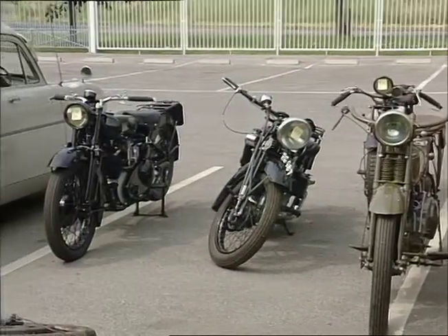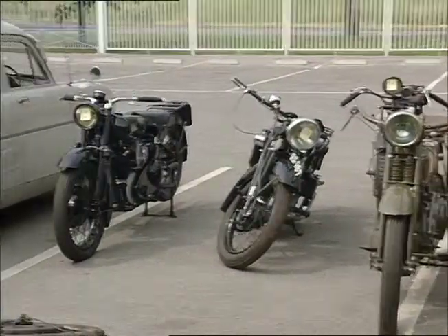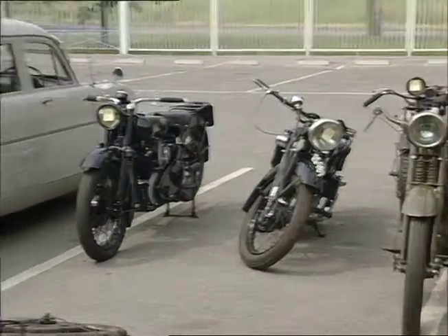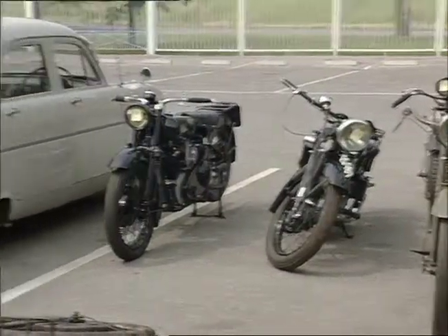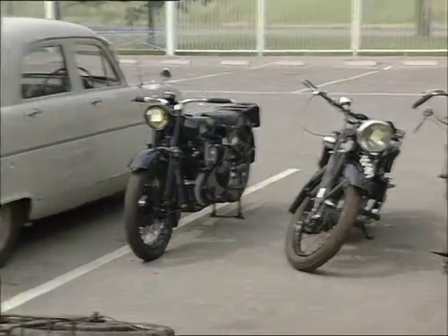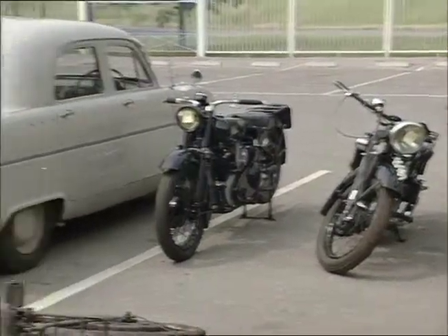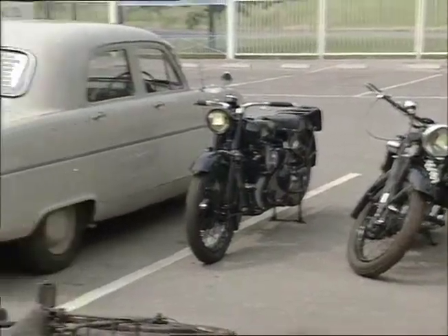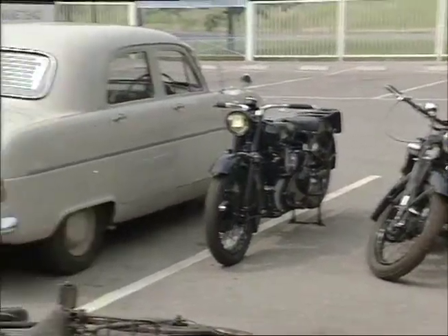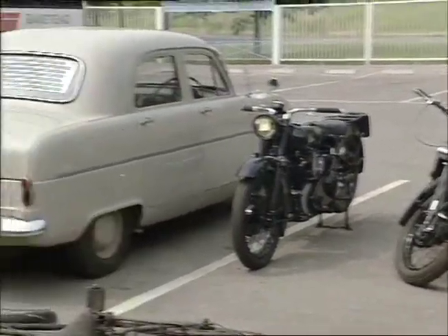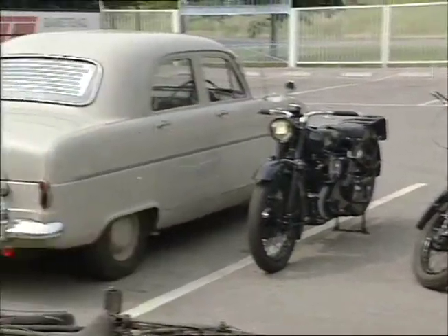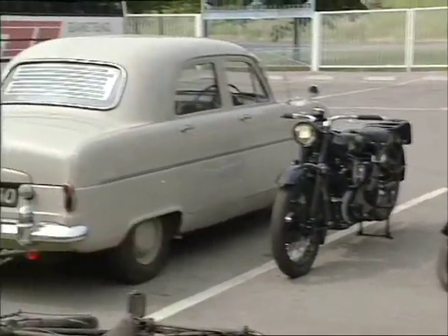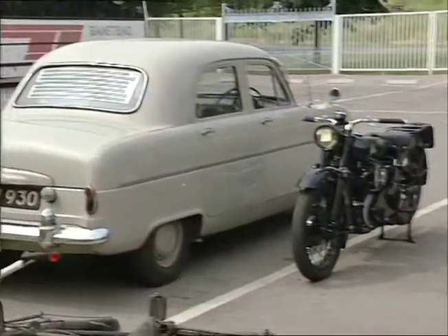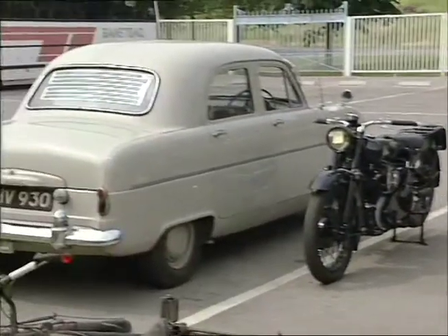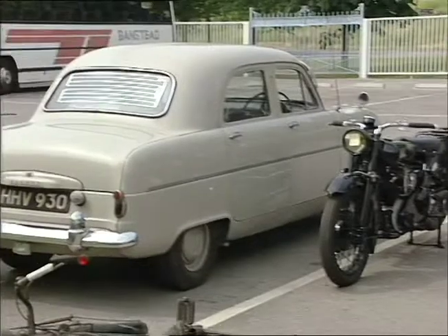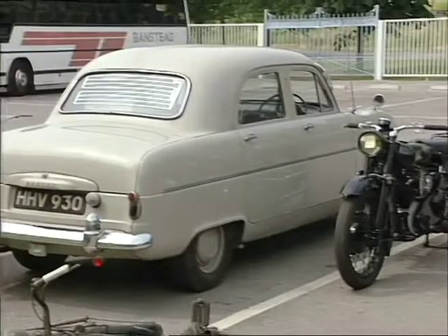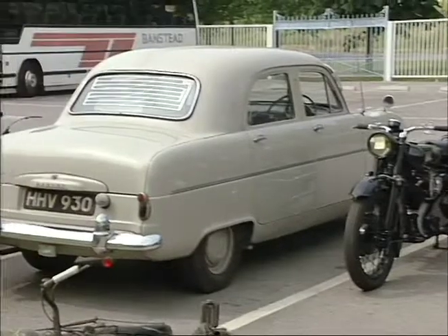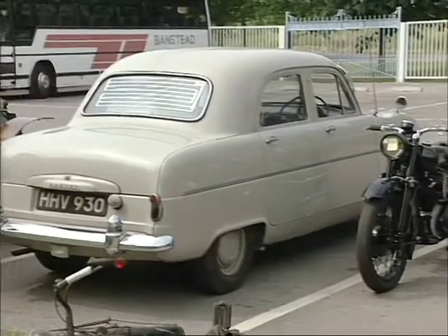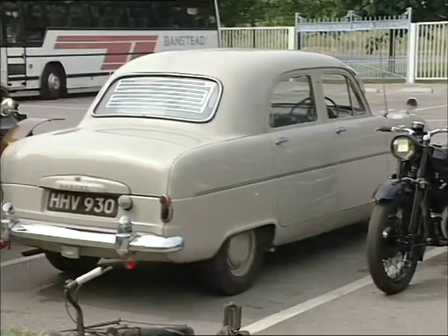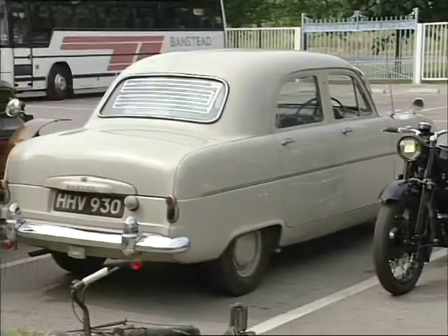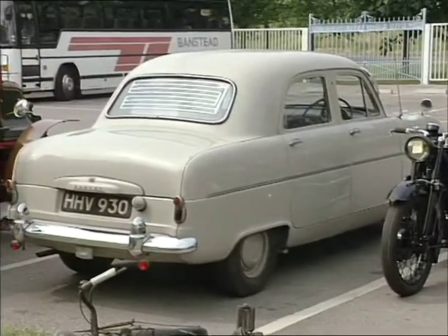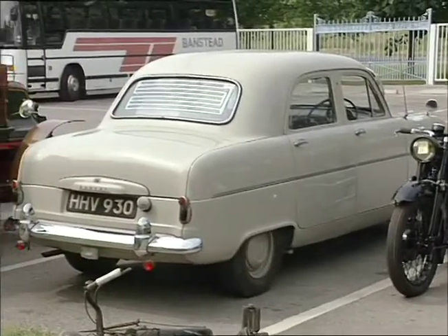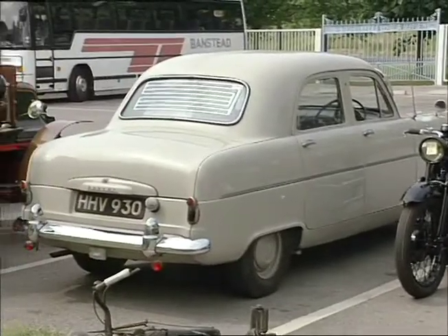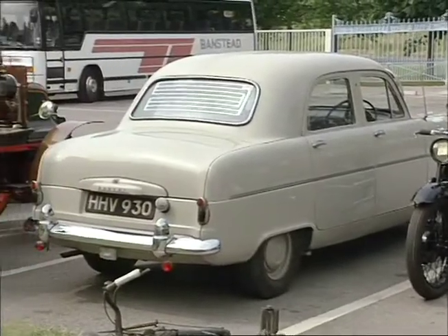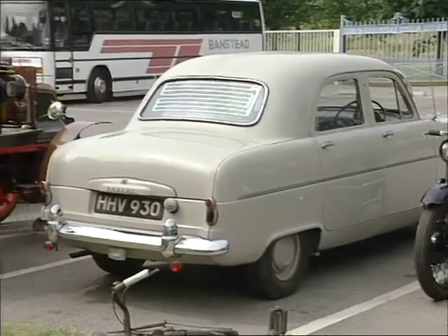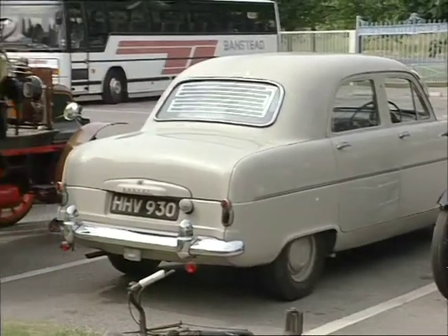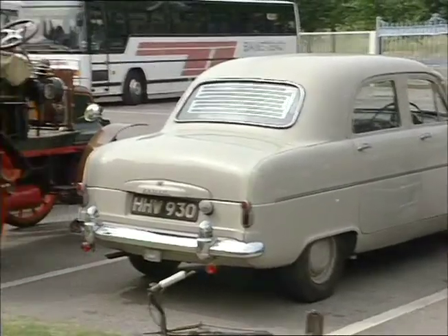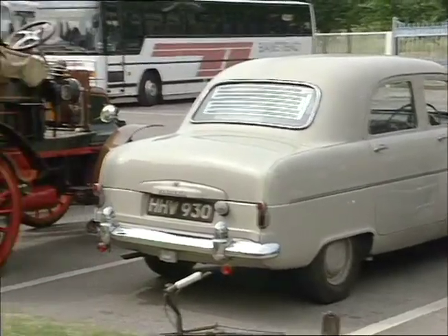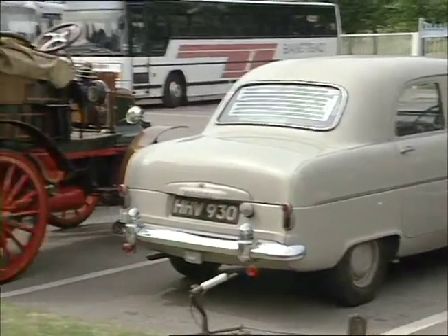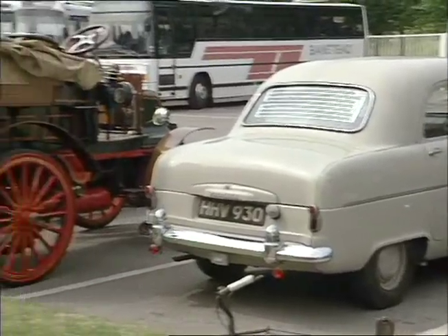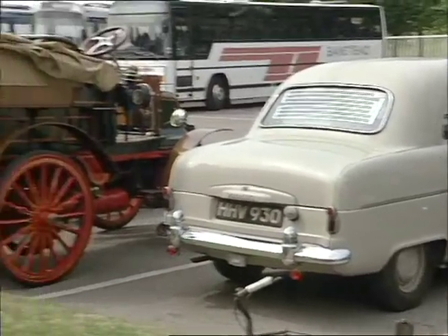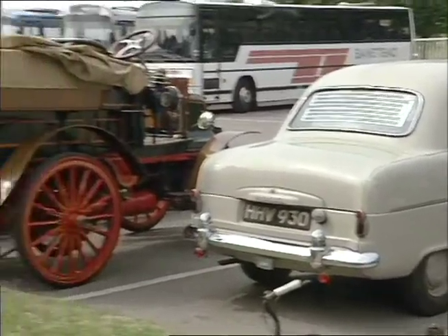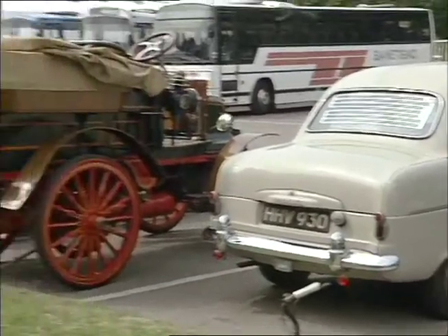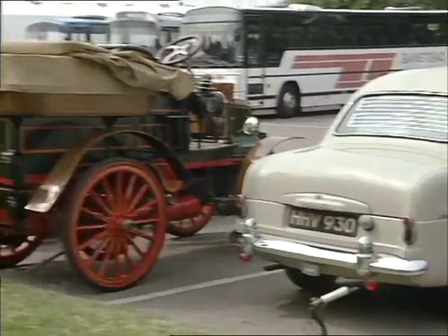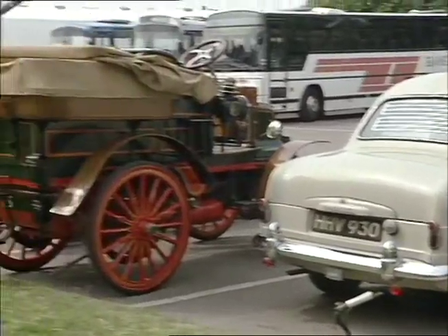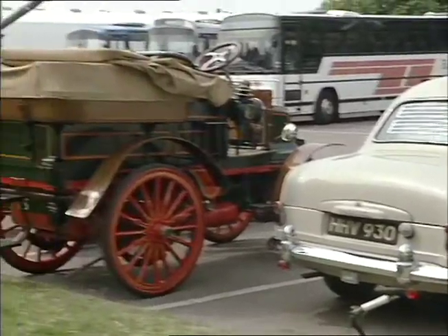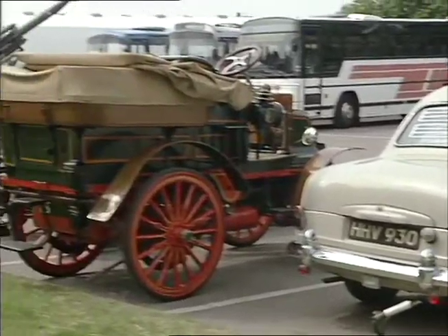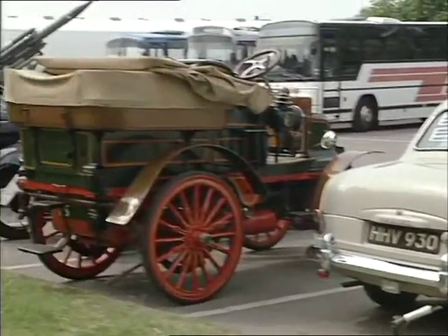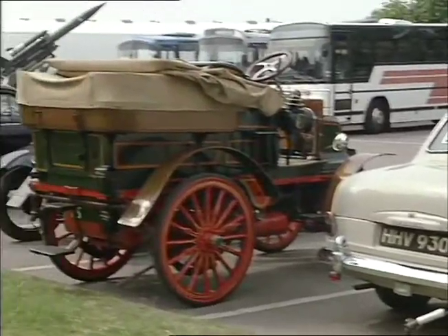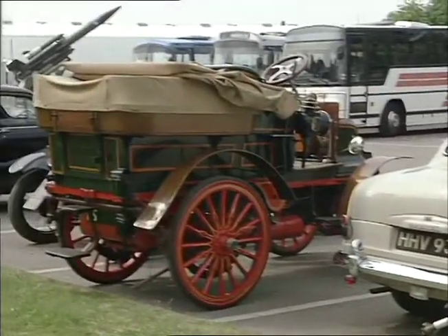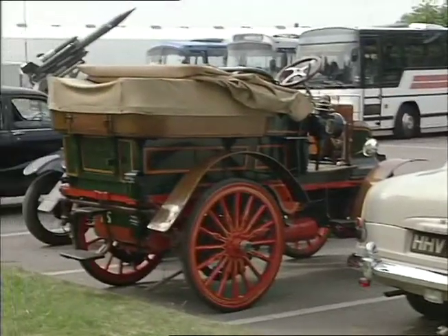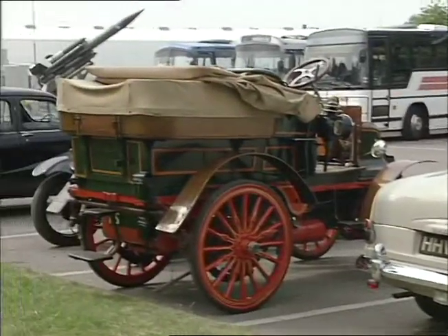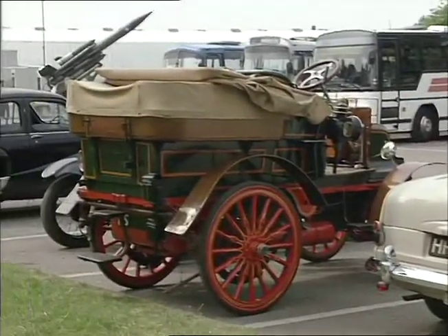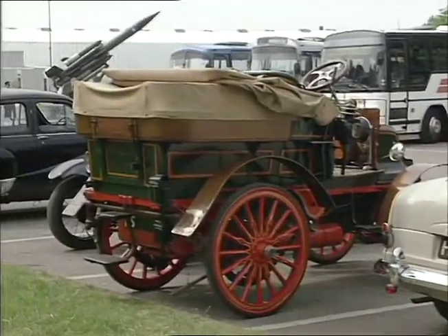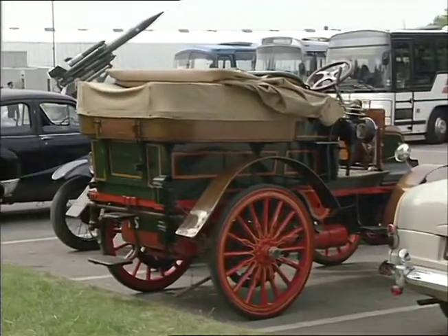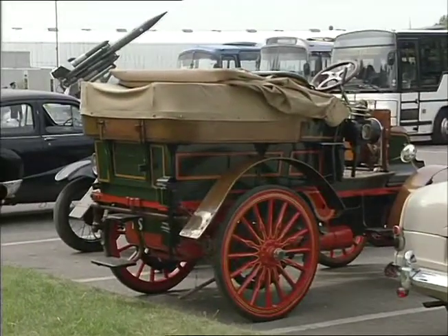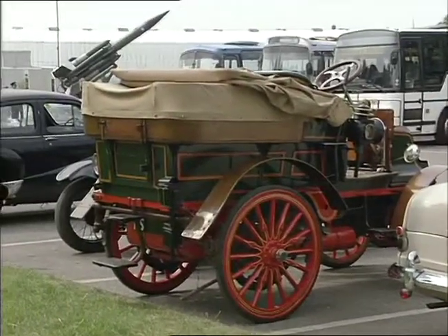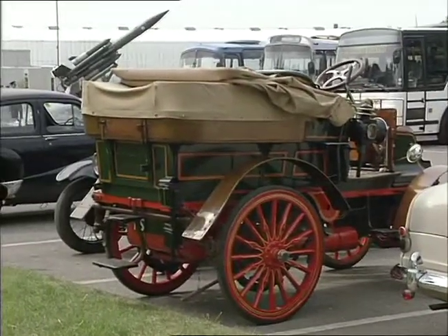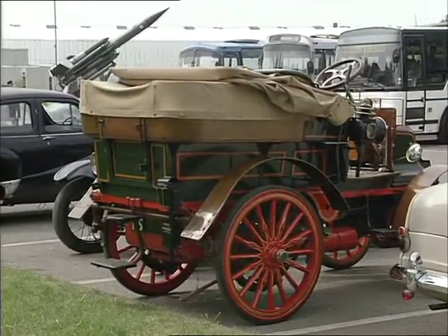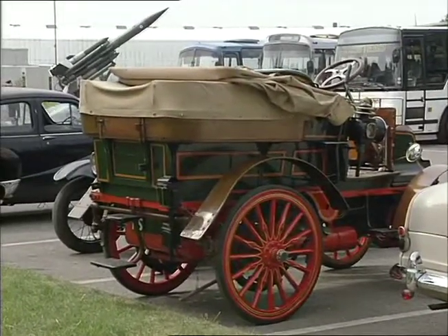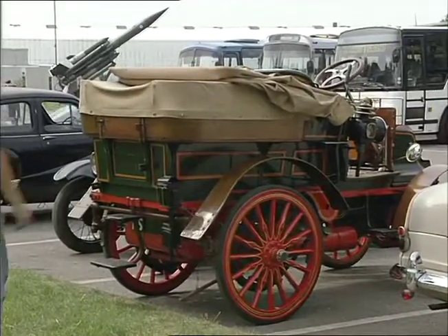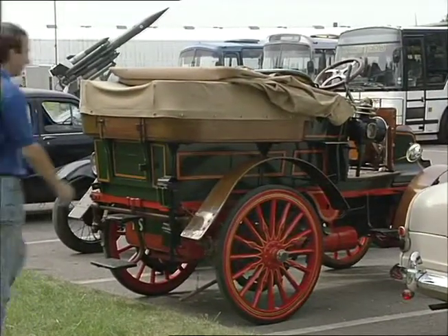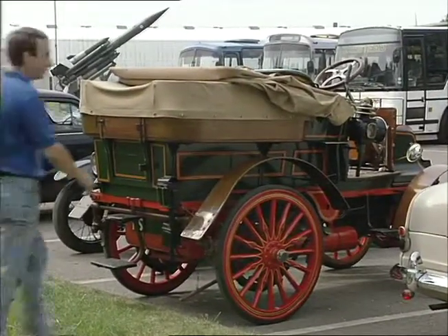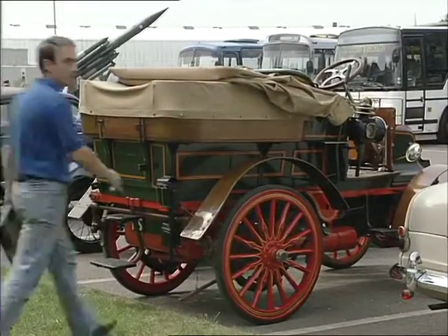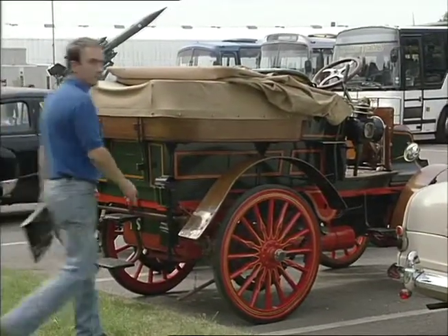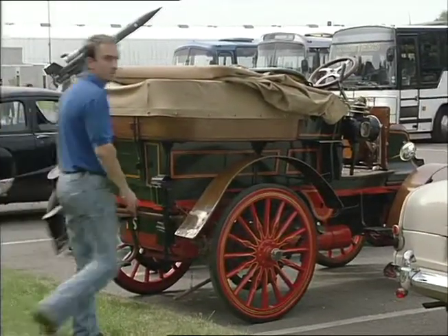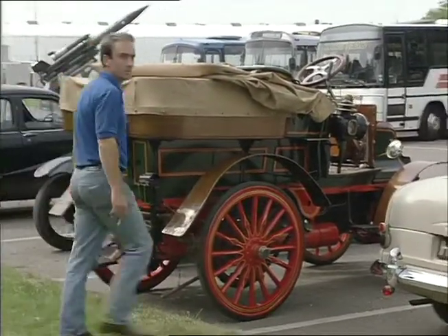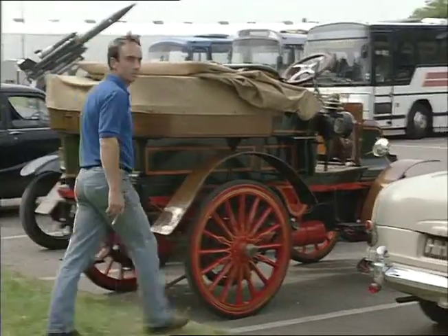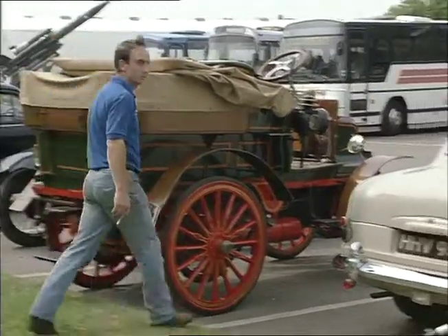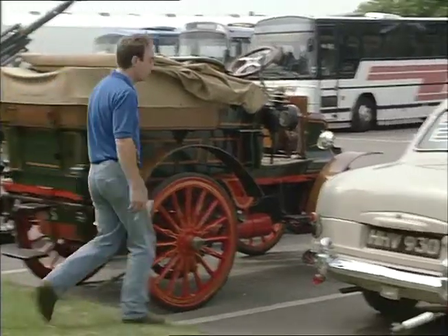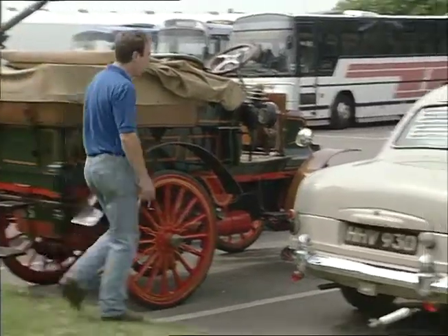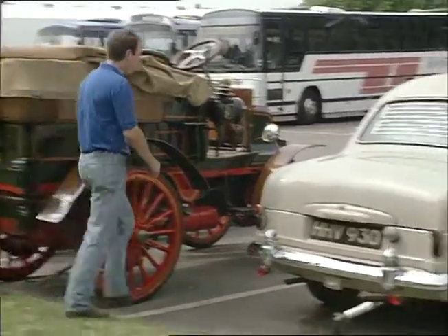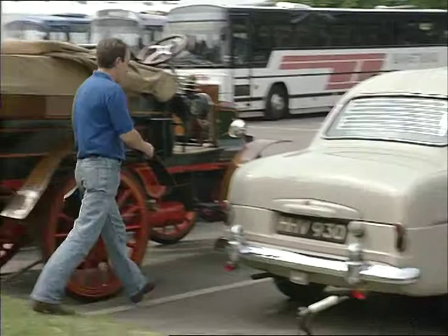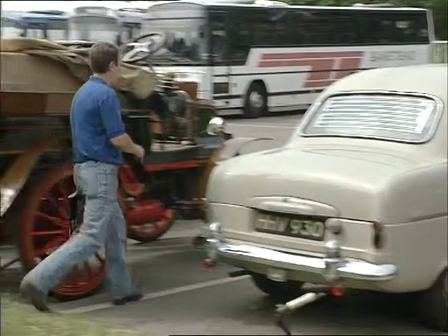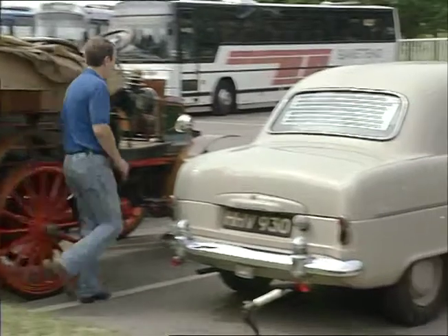A Ford Consul from the 1950s. Next to that, a 1900 Daimler. And a Ford Consul.